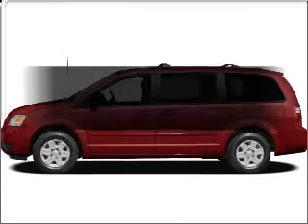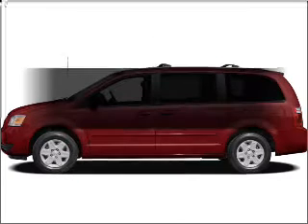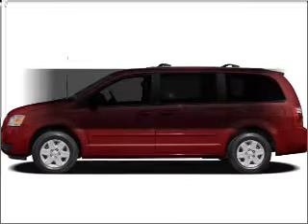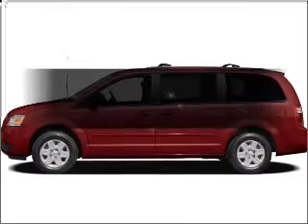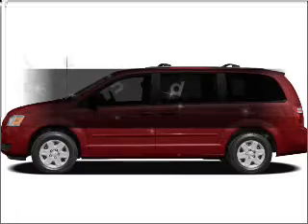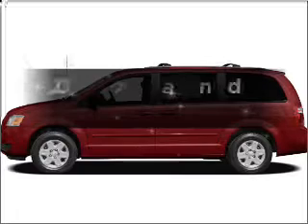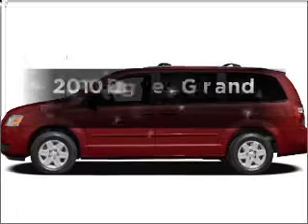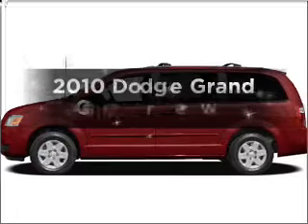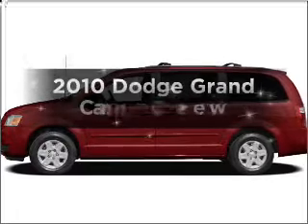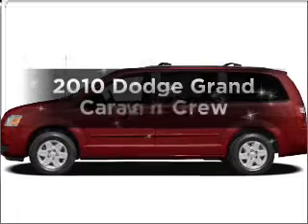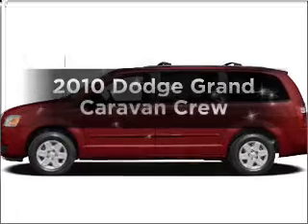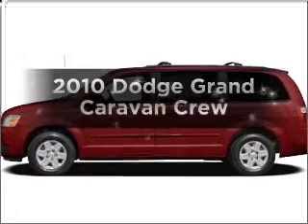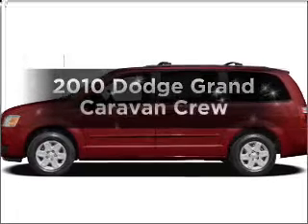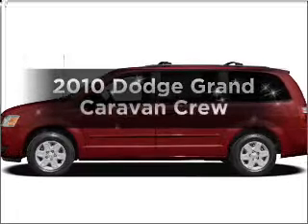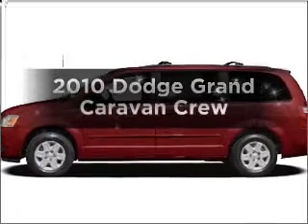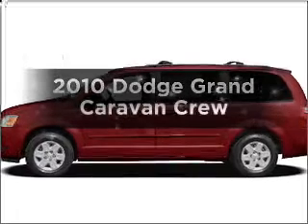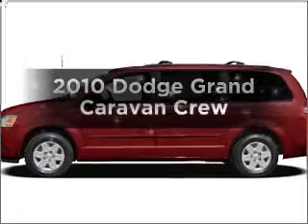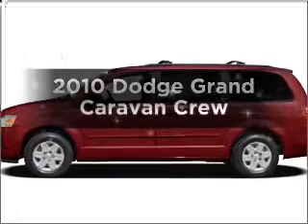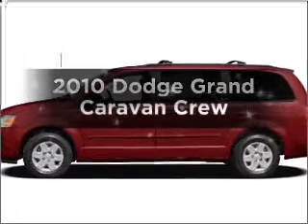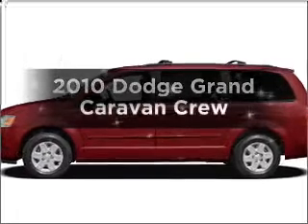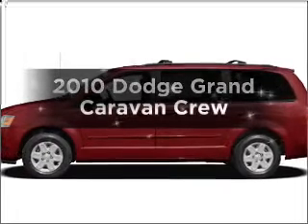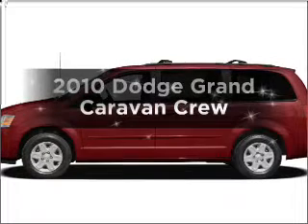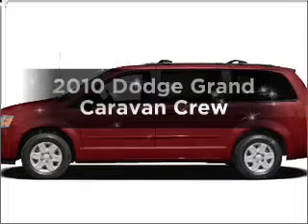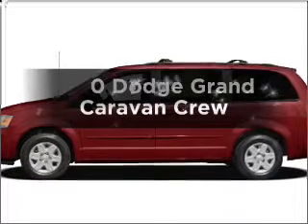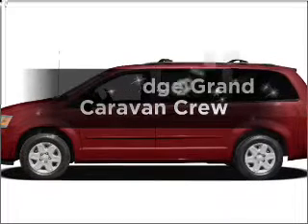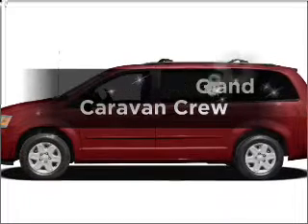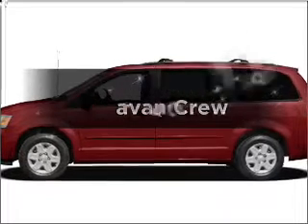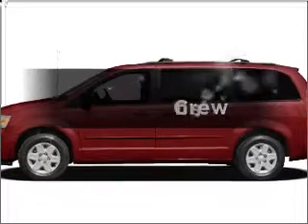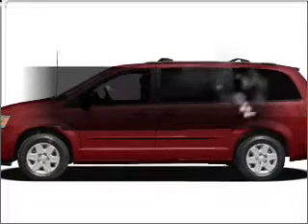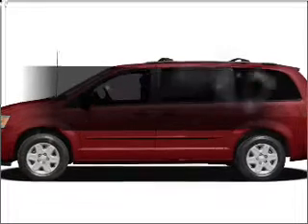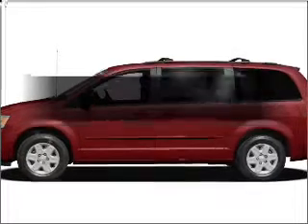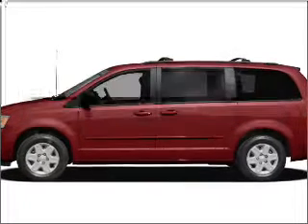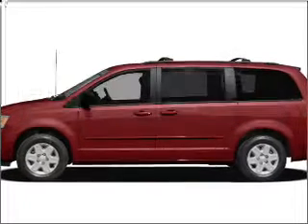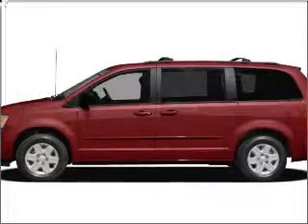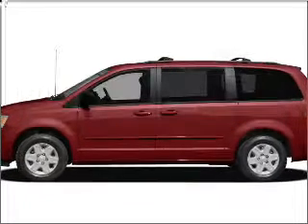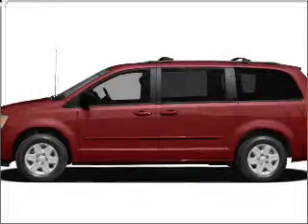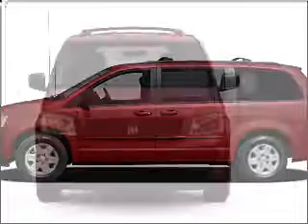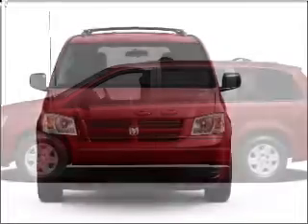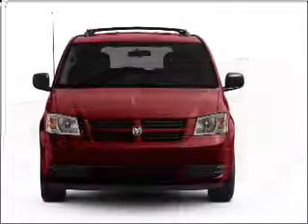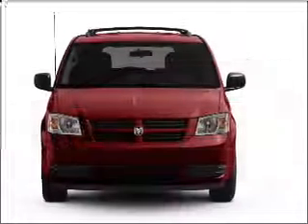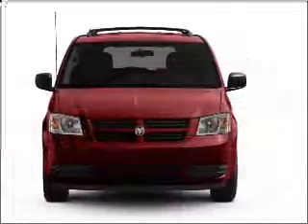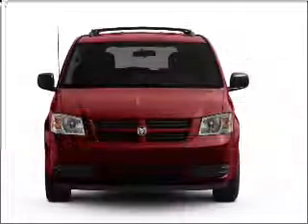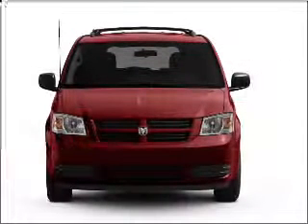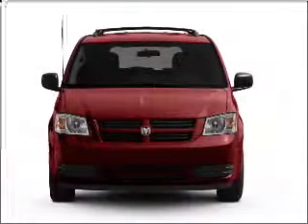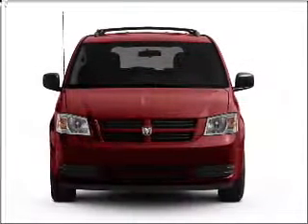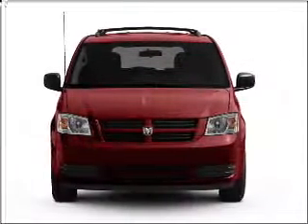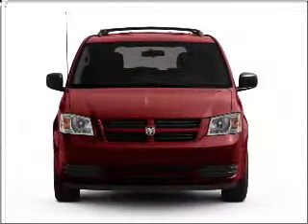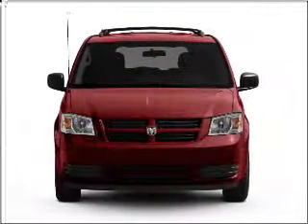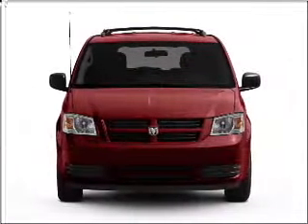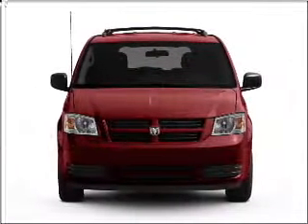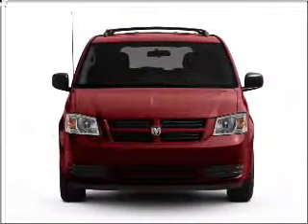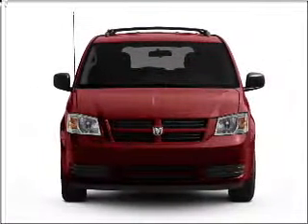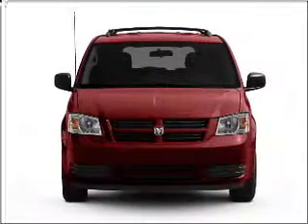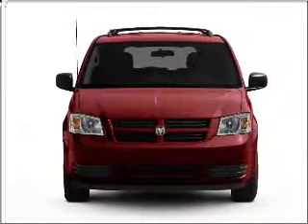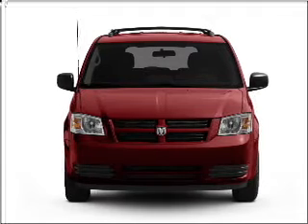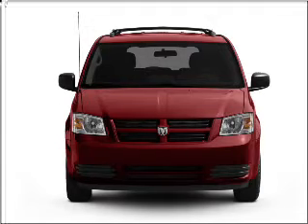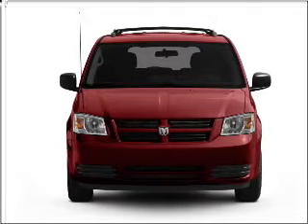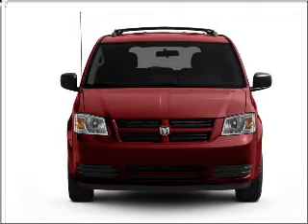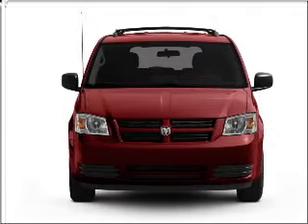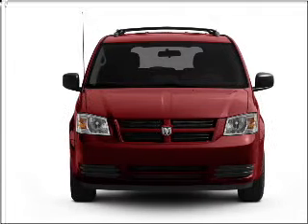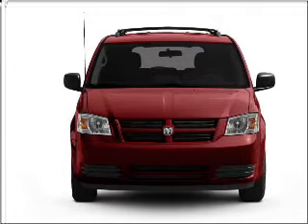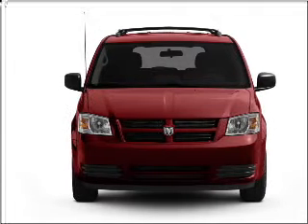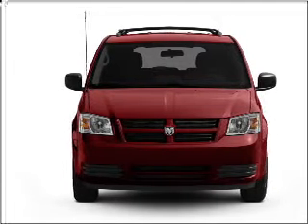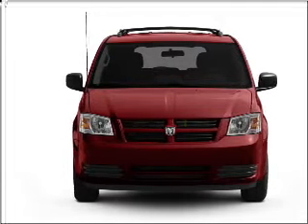Imagine yourself in this 2010 Dodge Grand Caravan. Everything you need under one roof with this great vehicle.